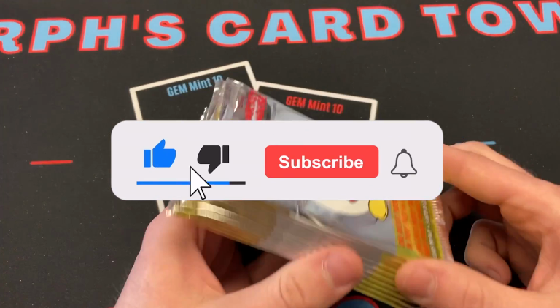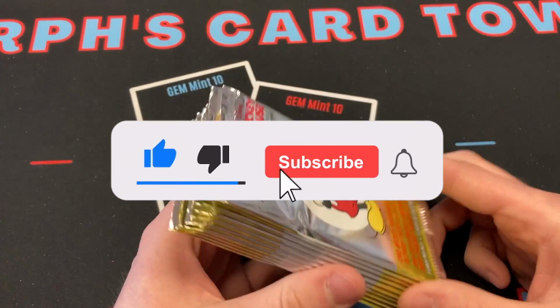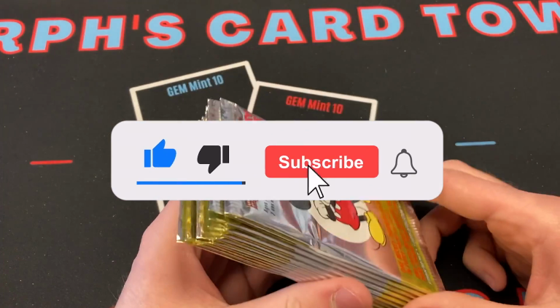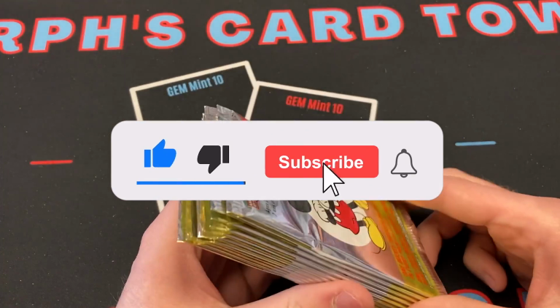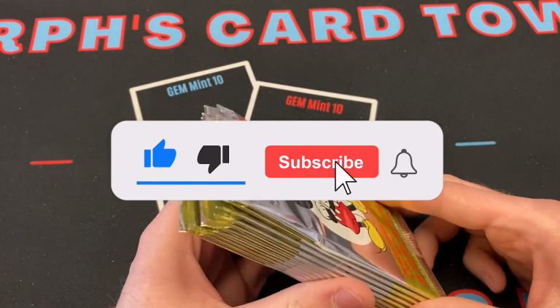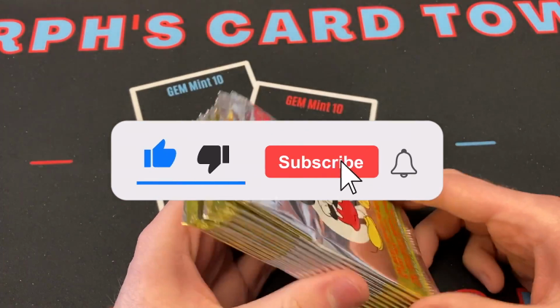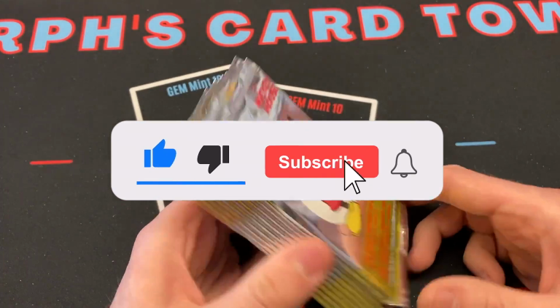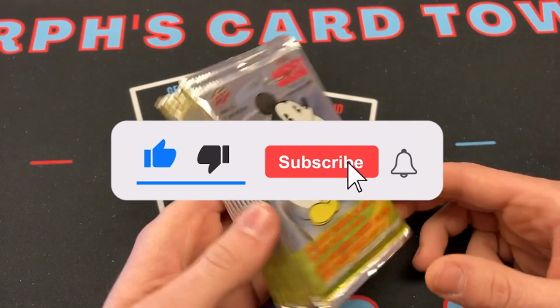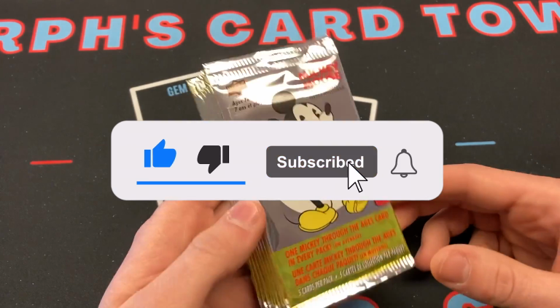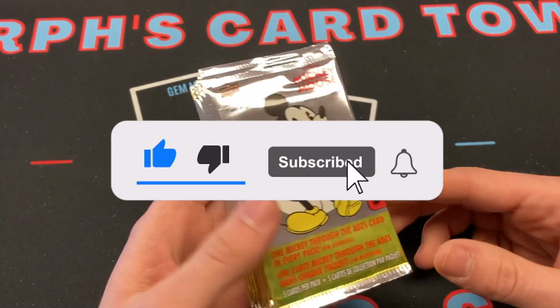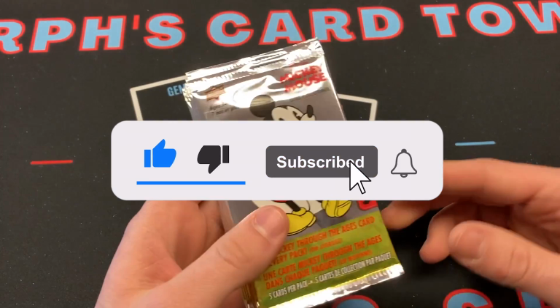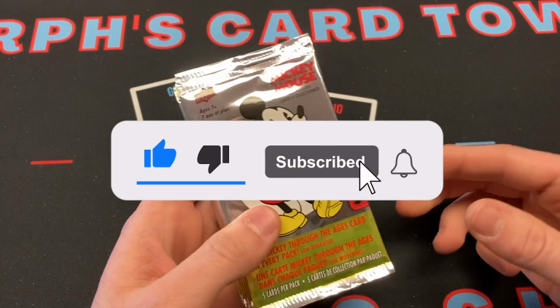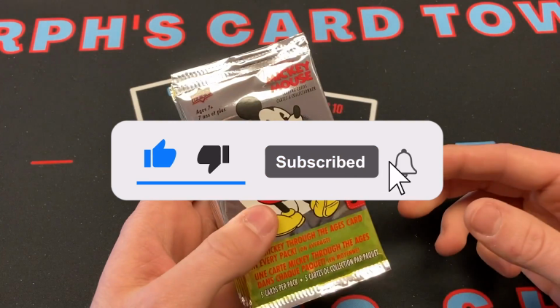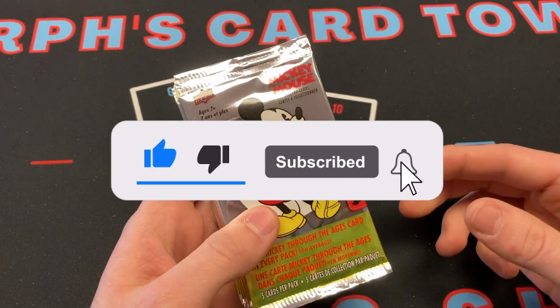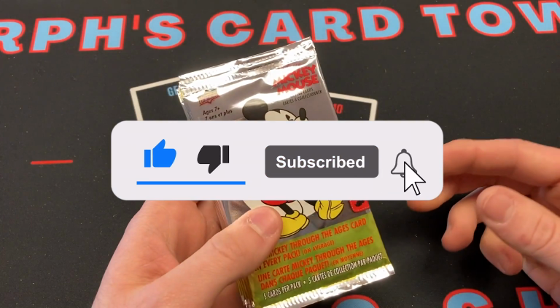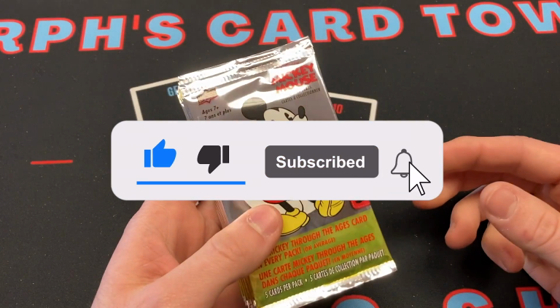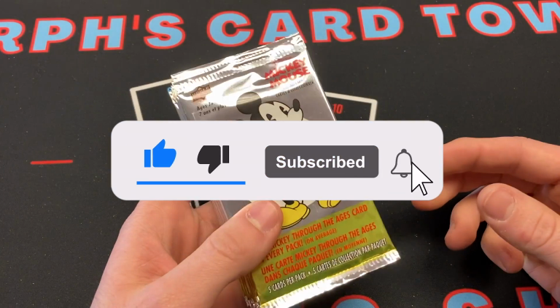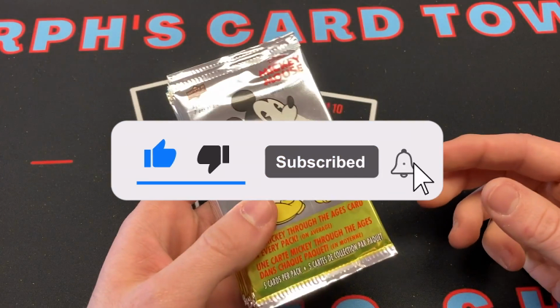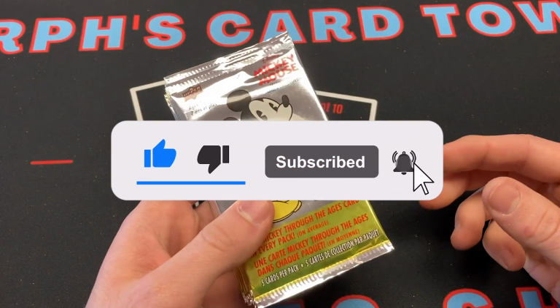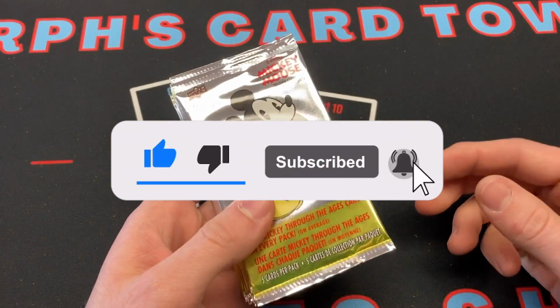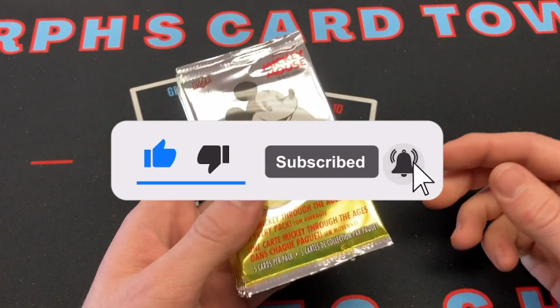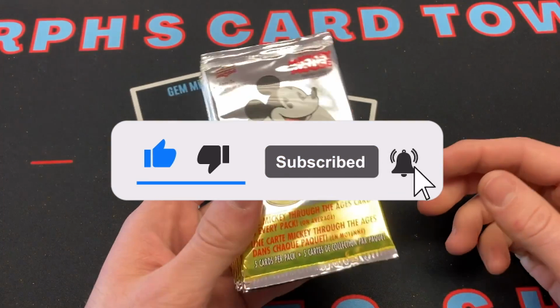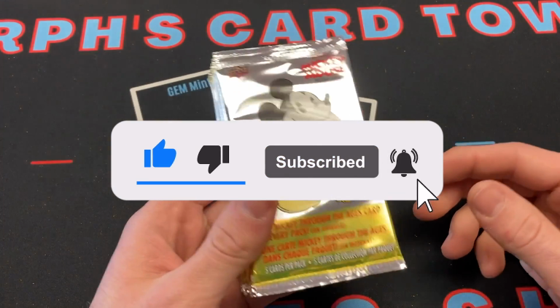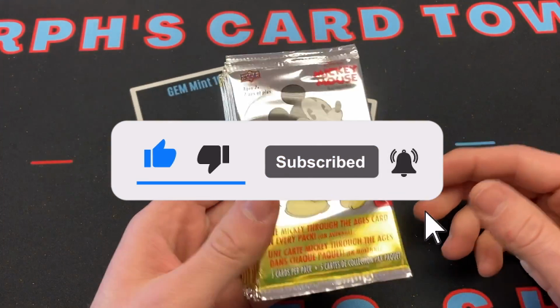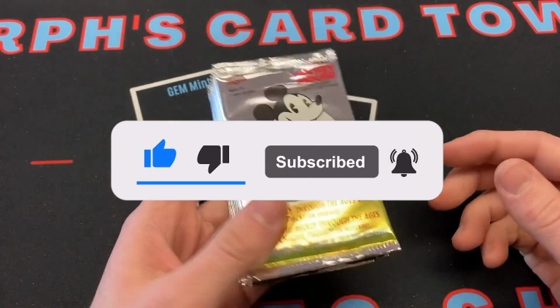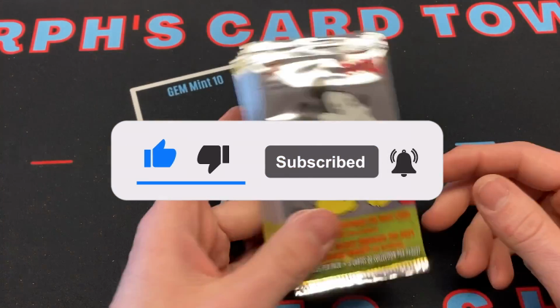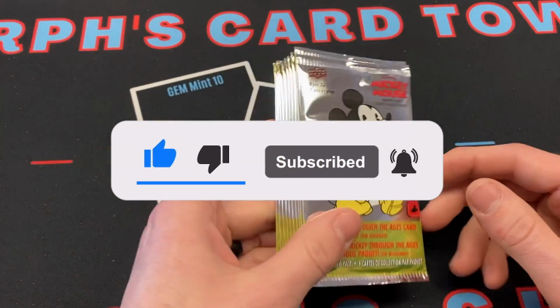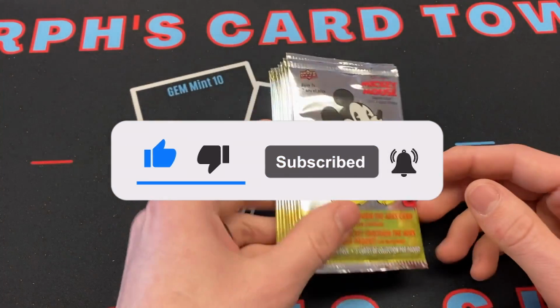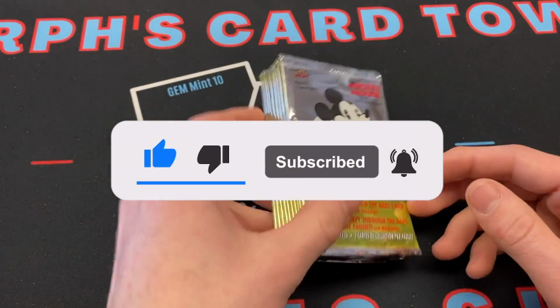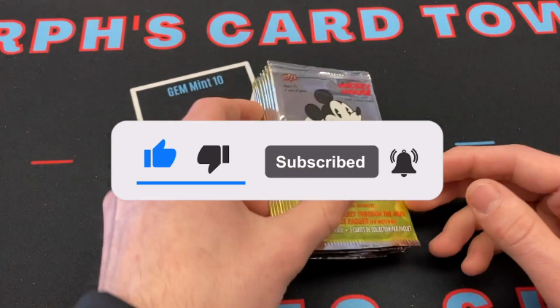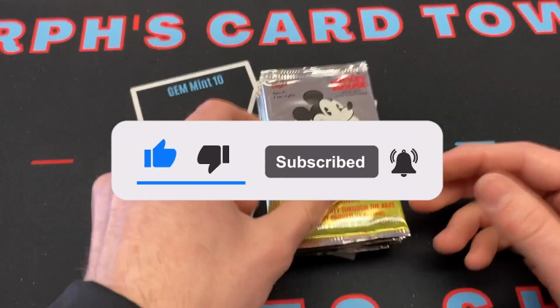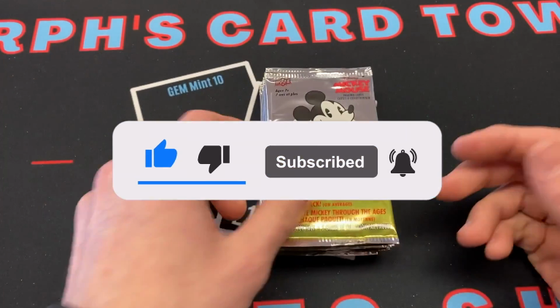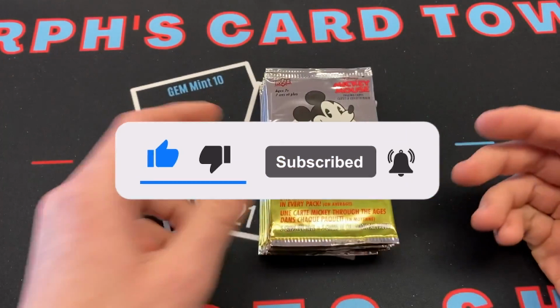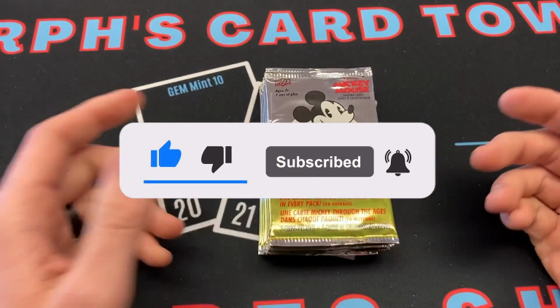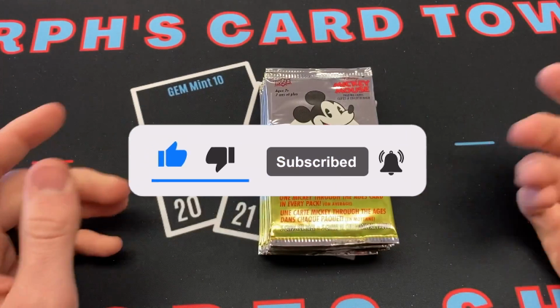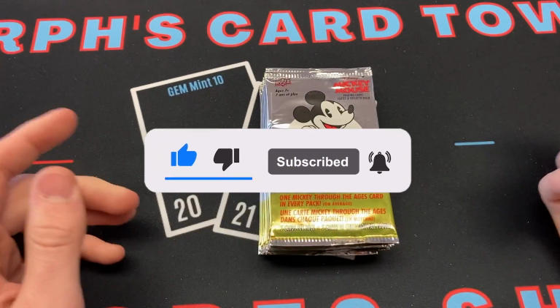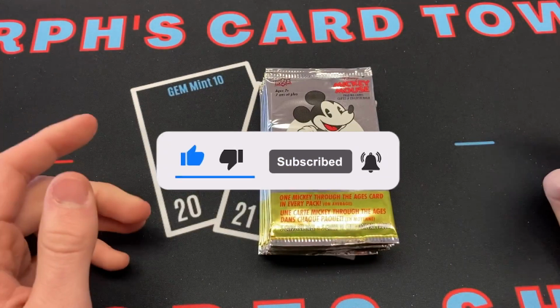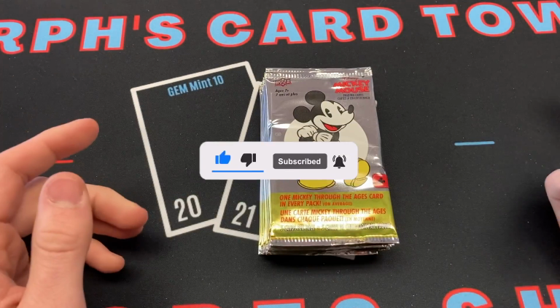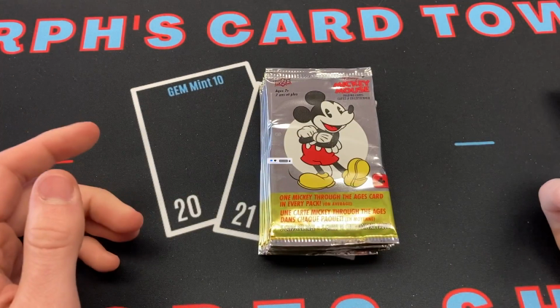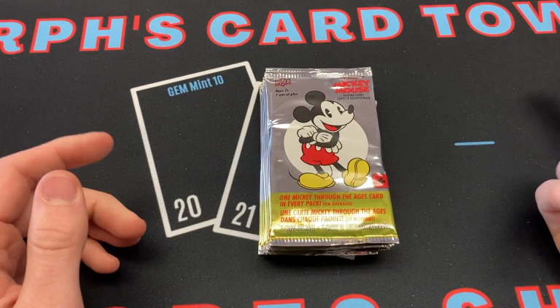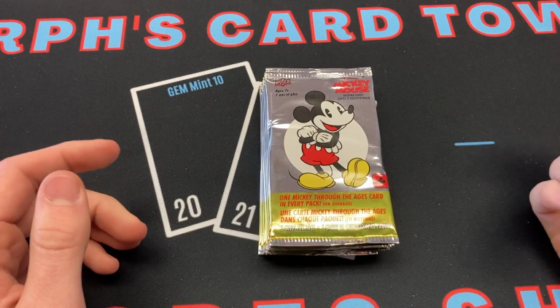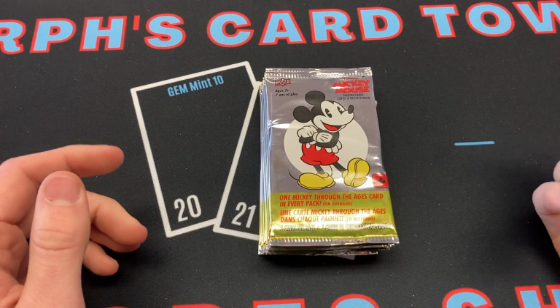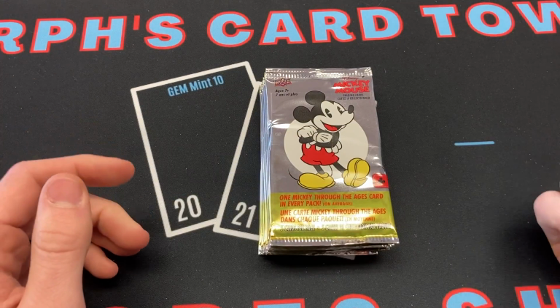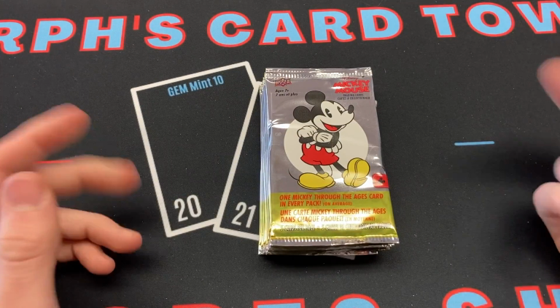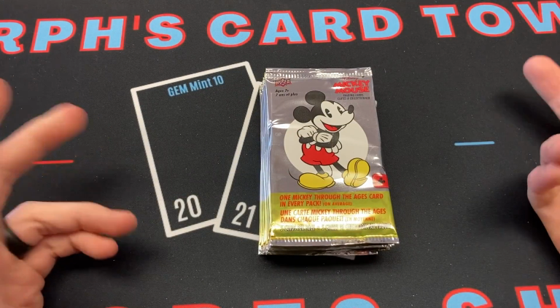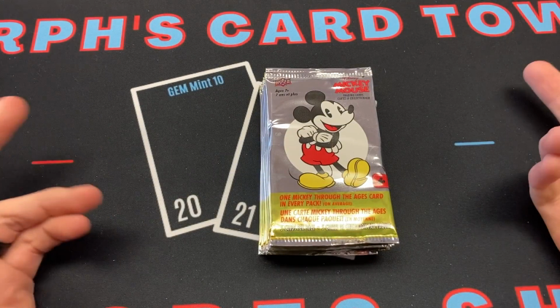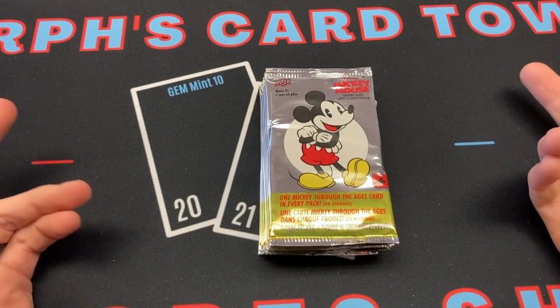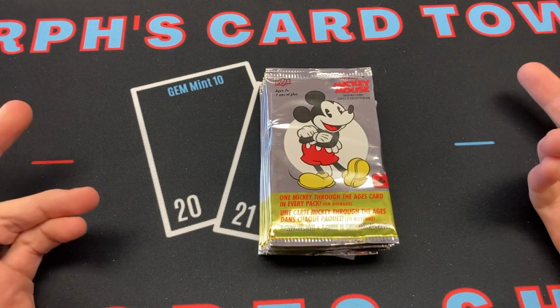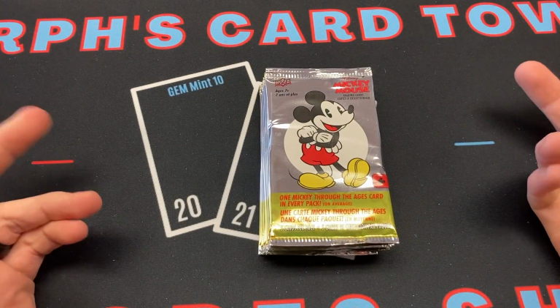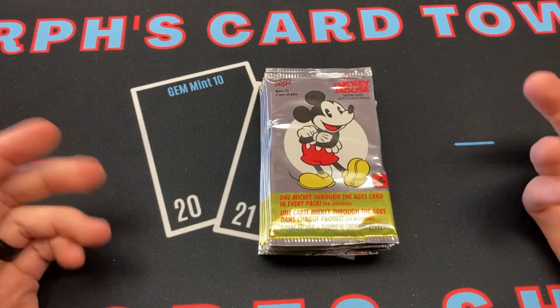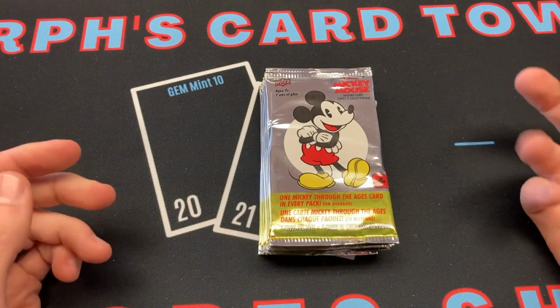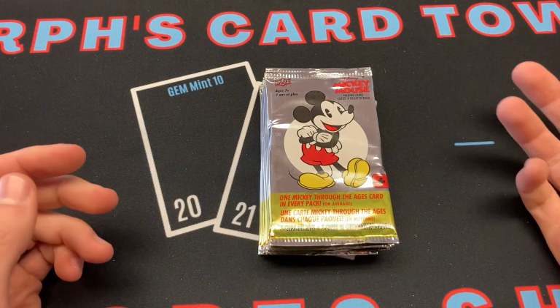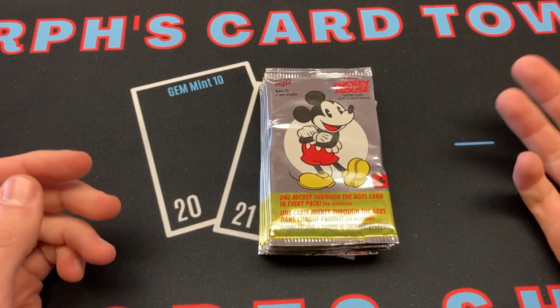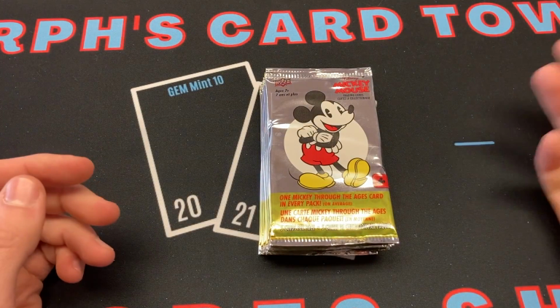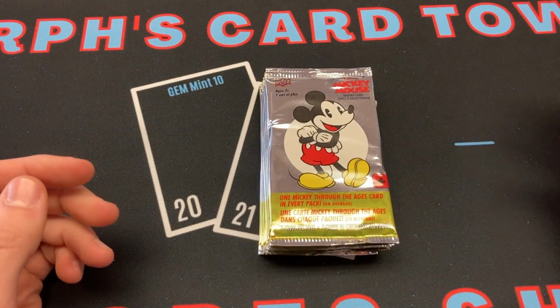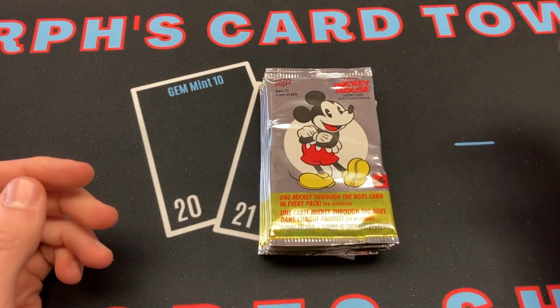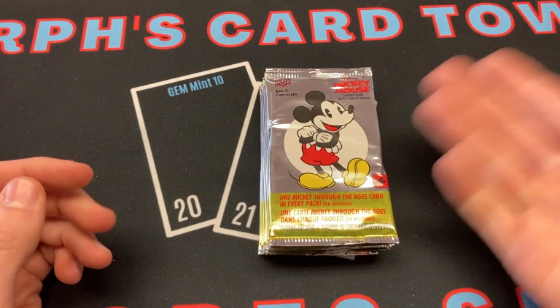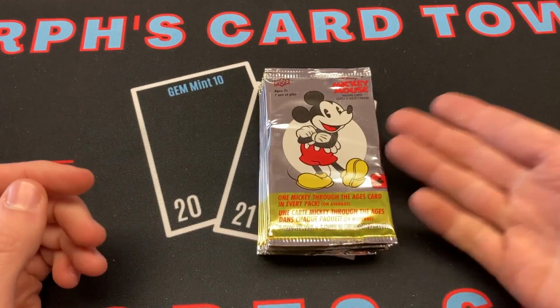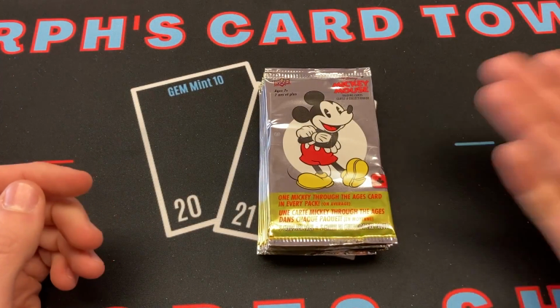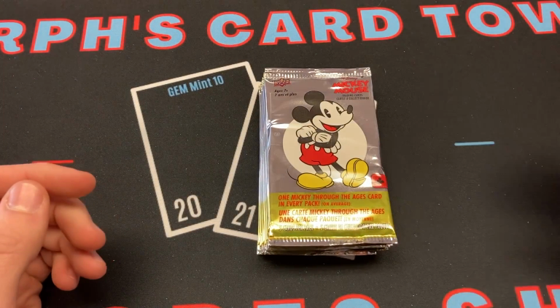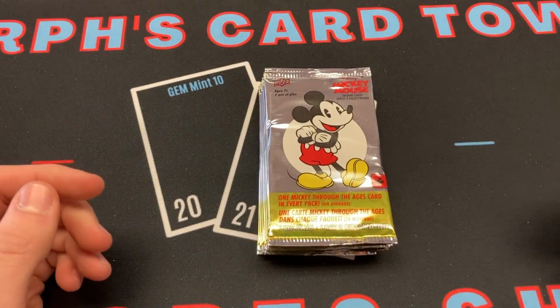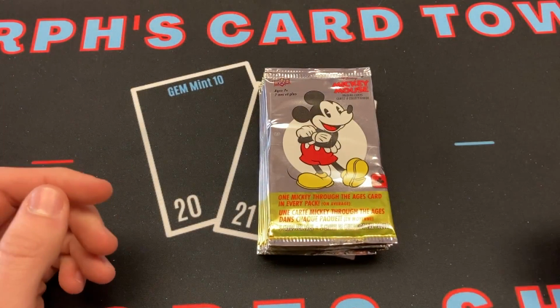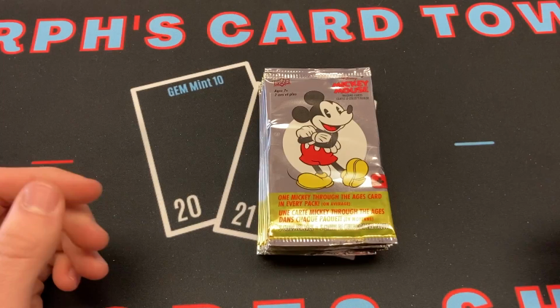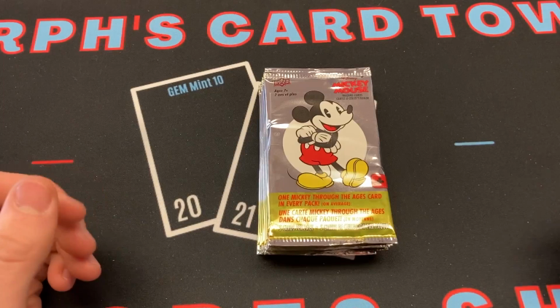I got these and I figured it'd be fun to make a little video about it. We've done Captain America, we've done Fortnite, so hey, let's do Mickey Mouse.